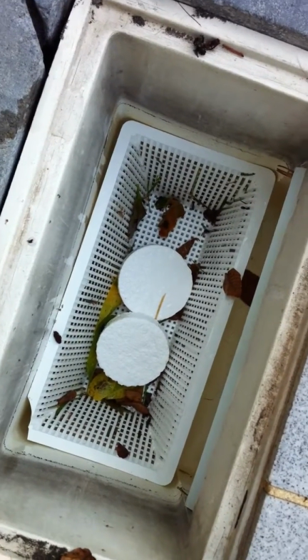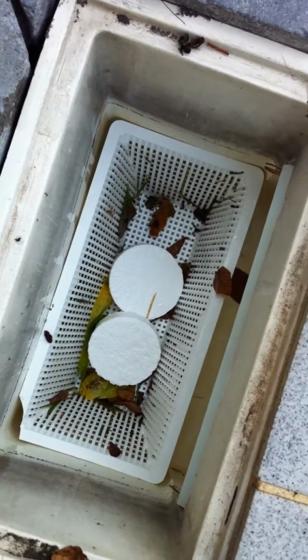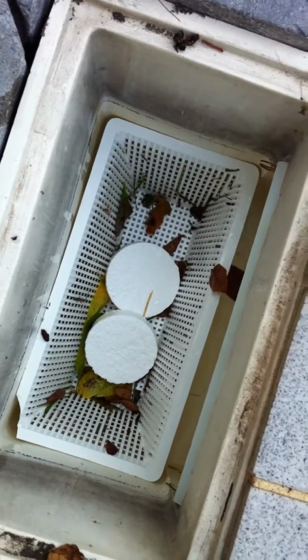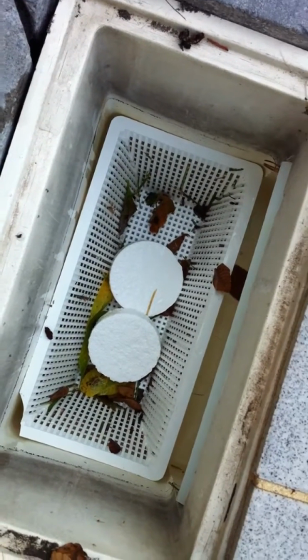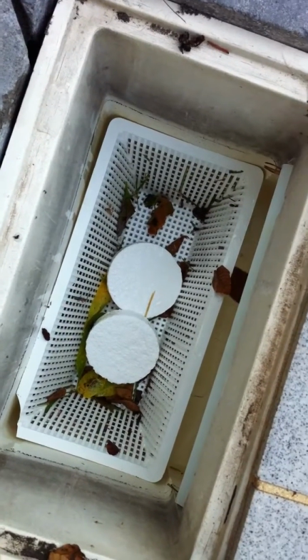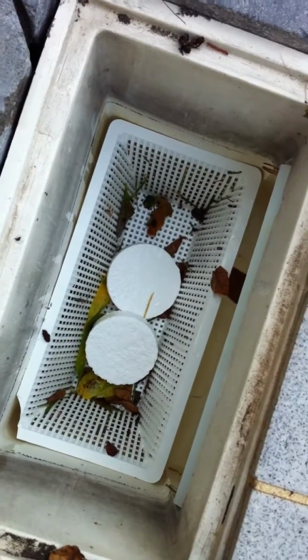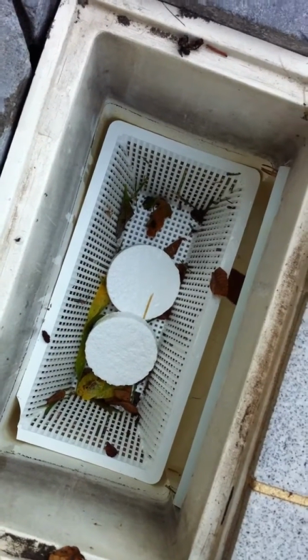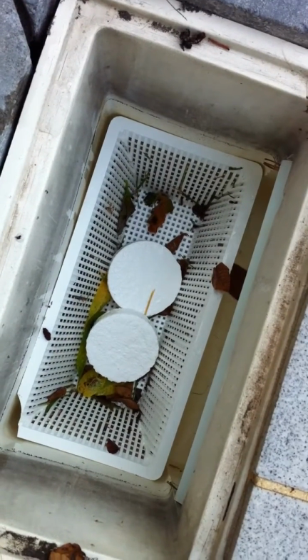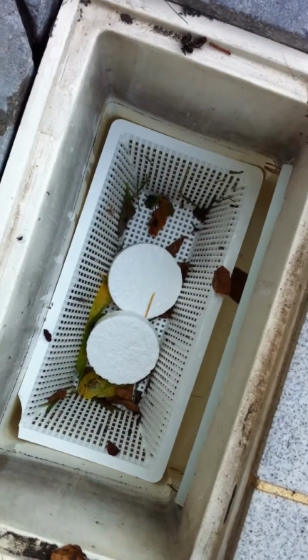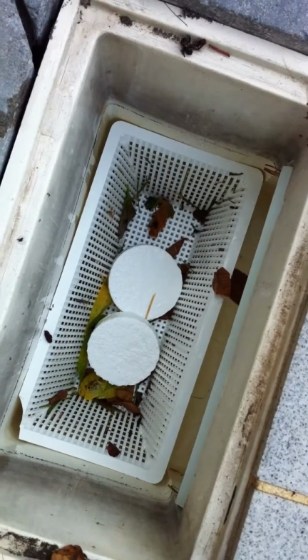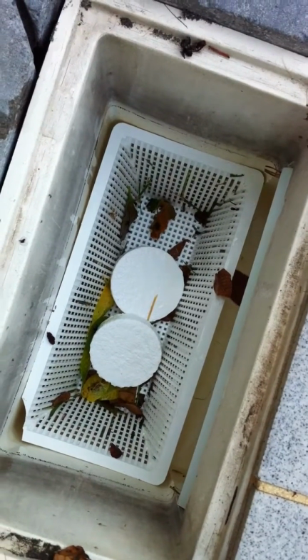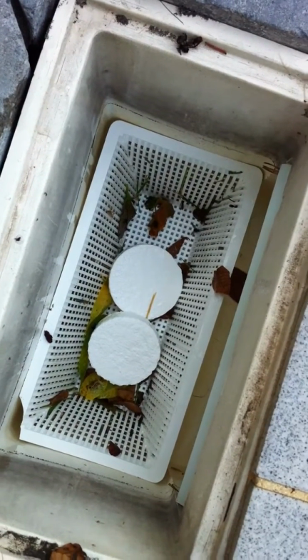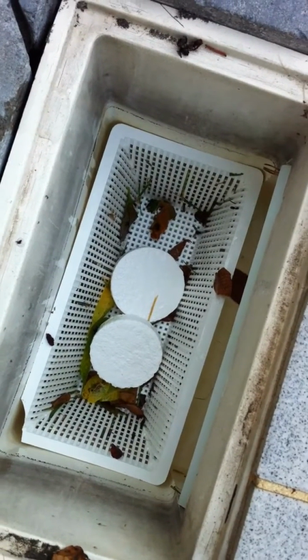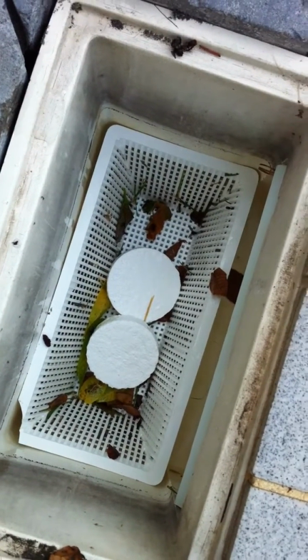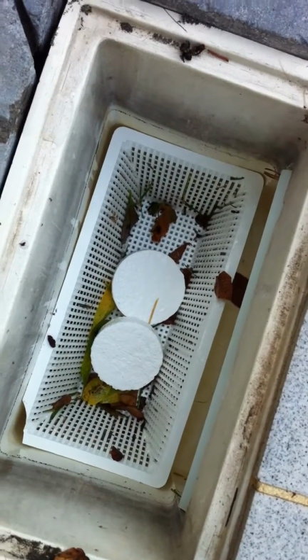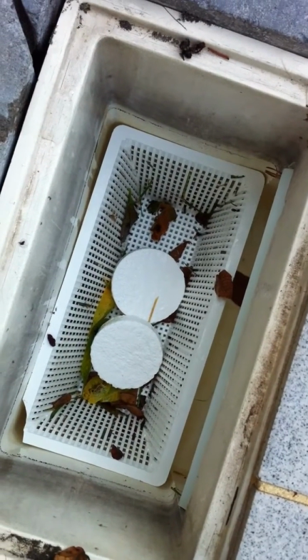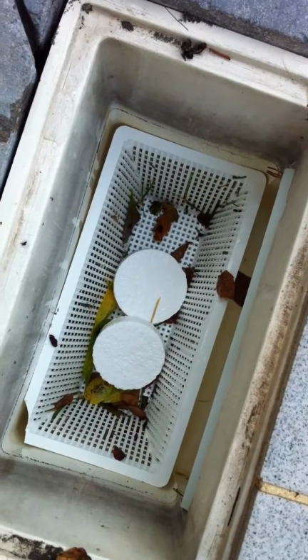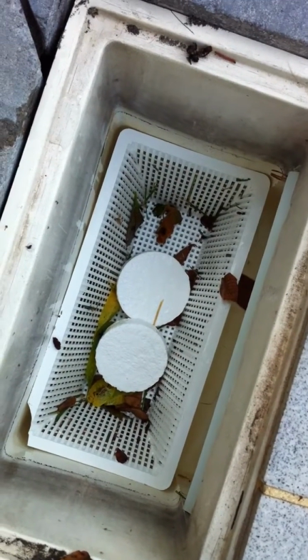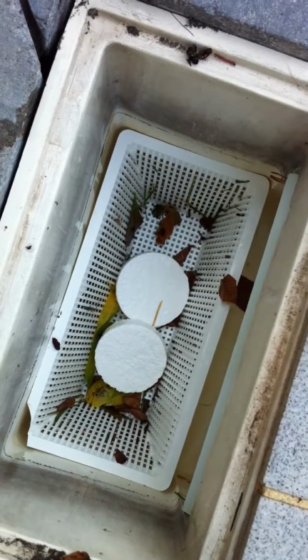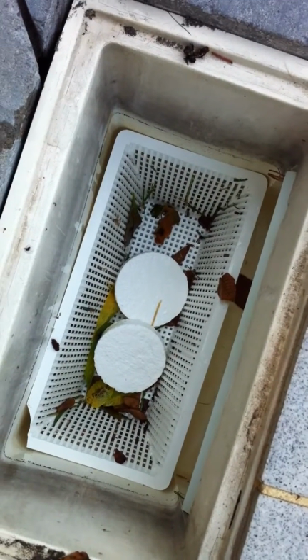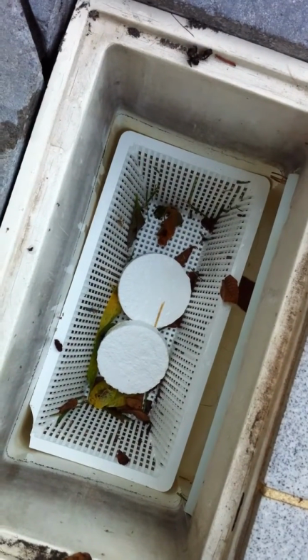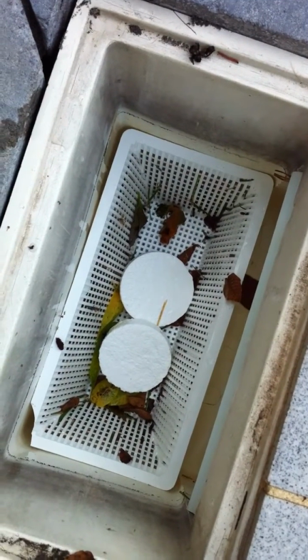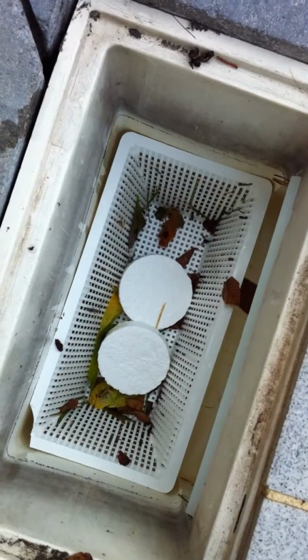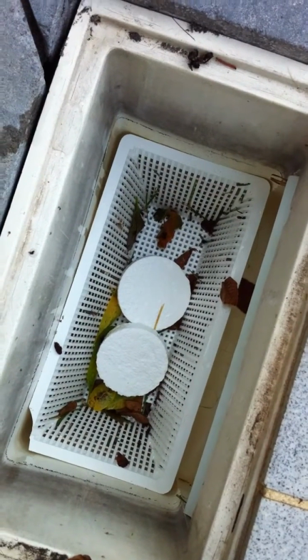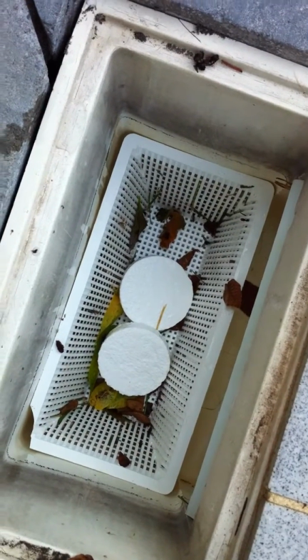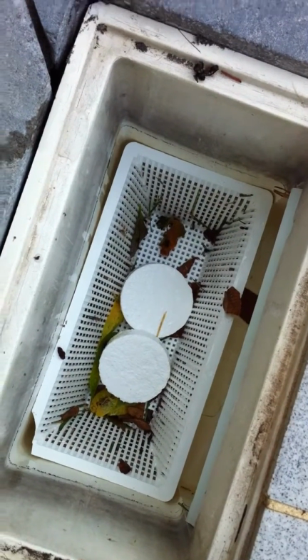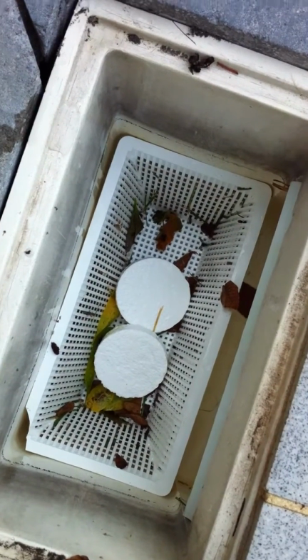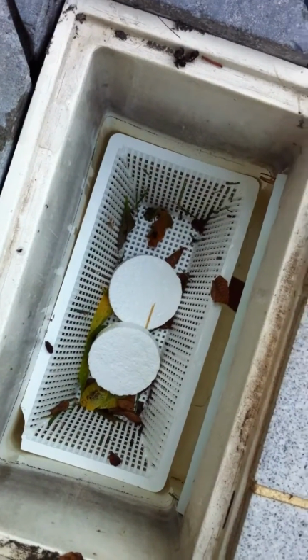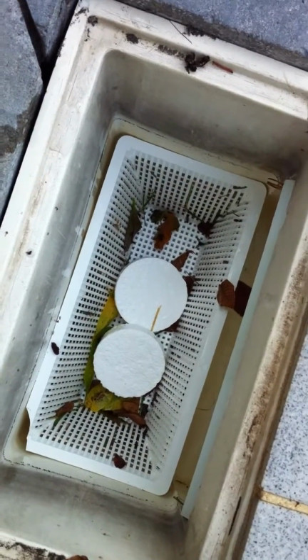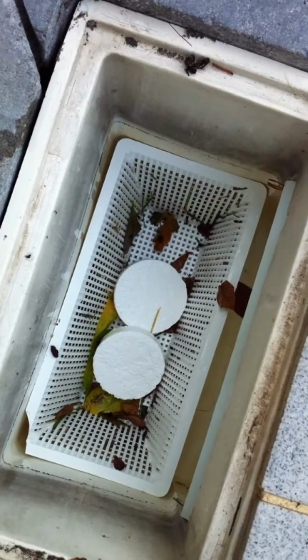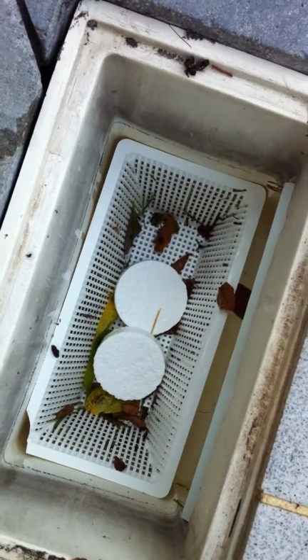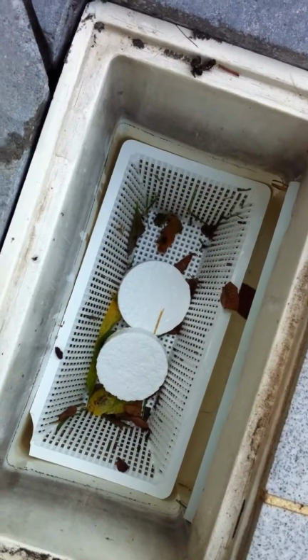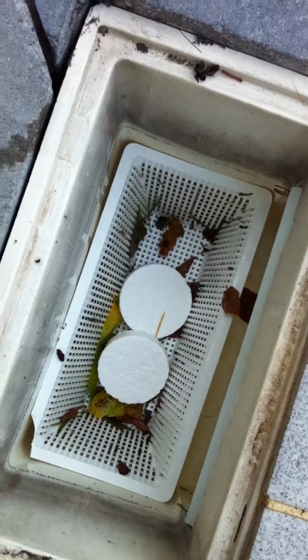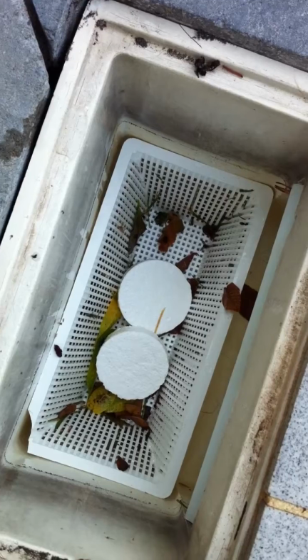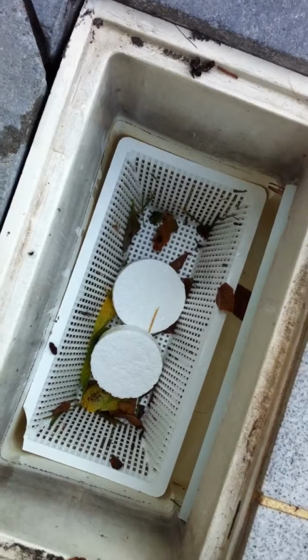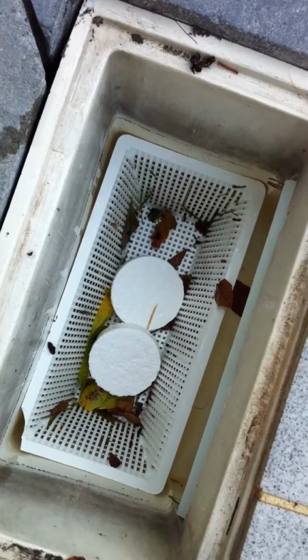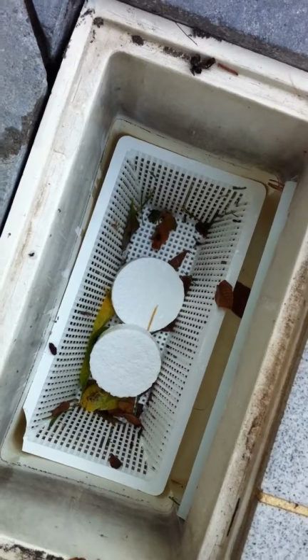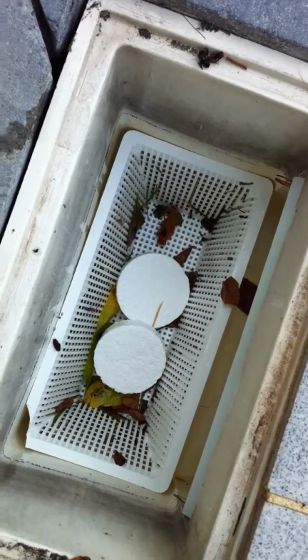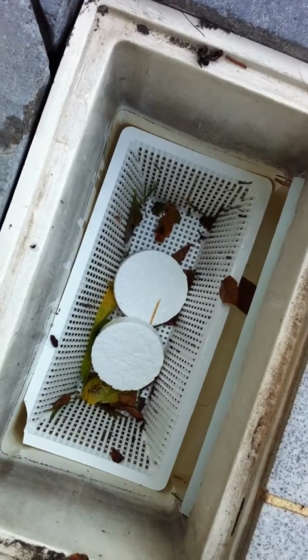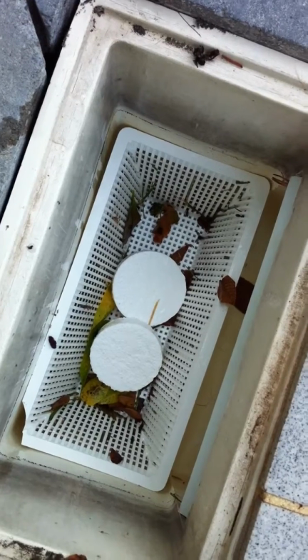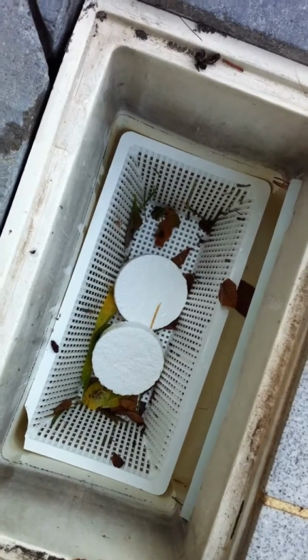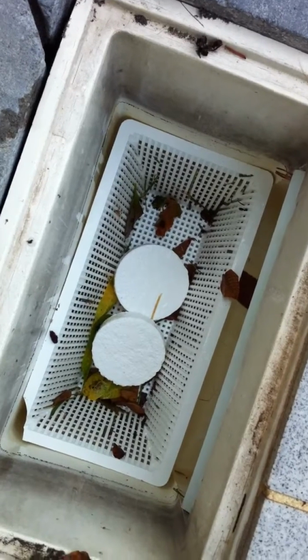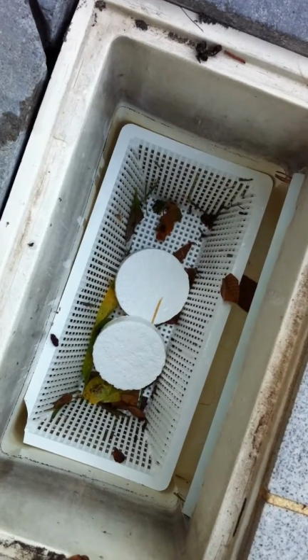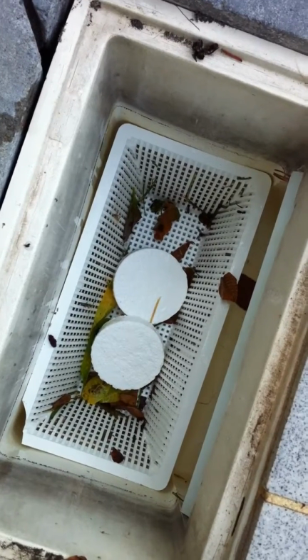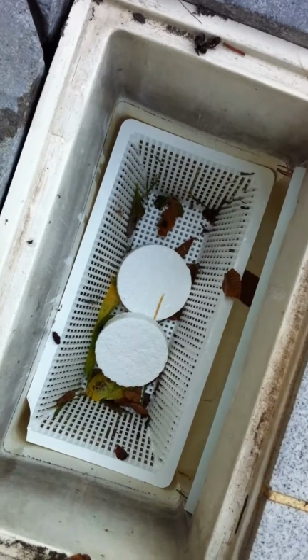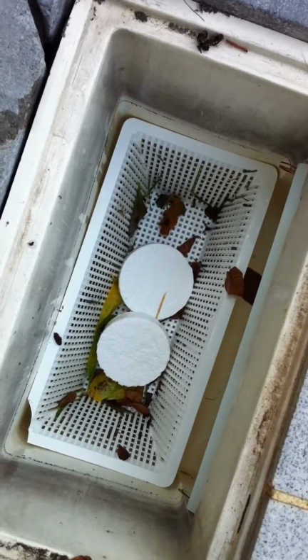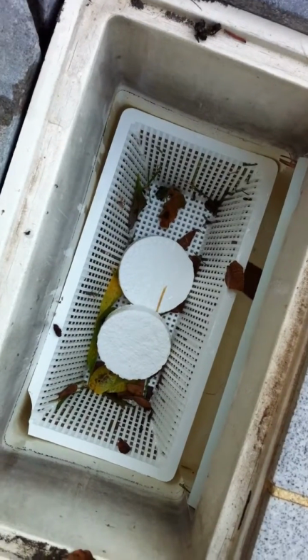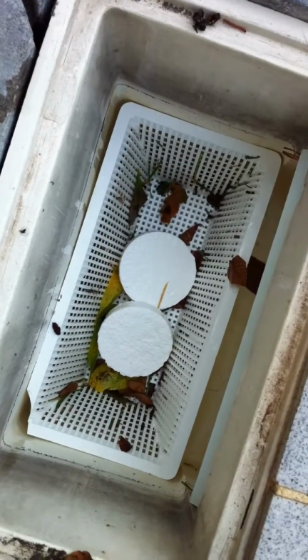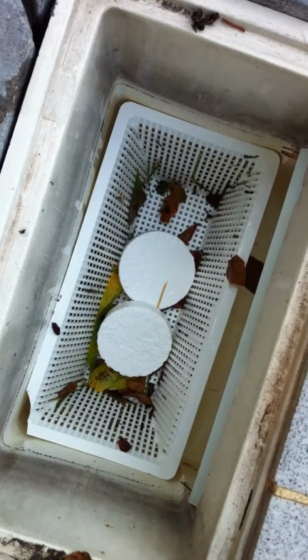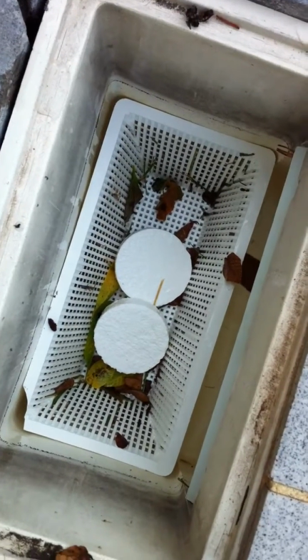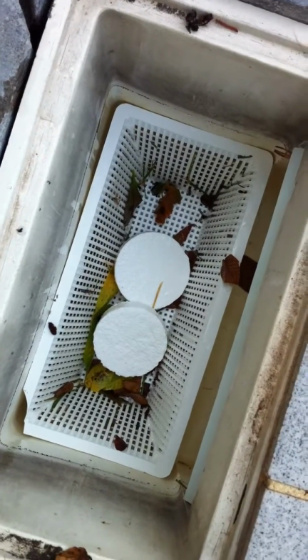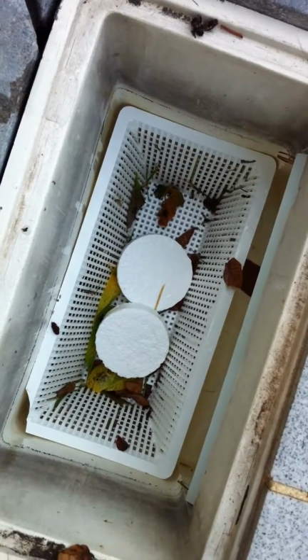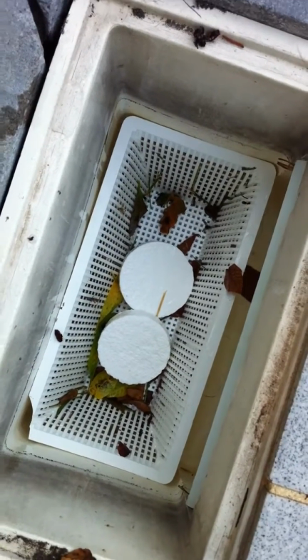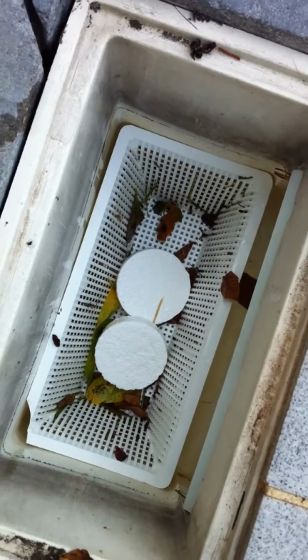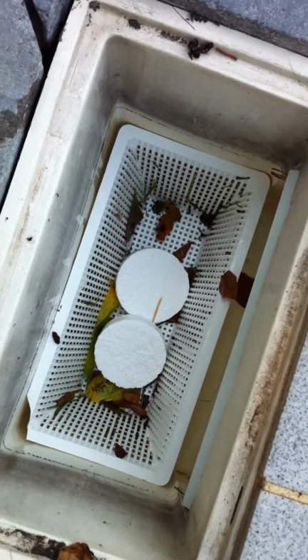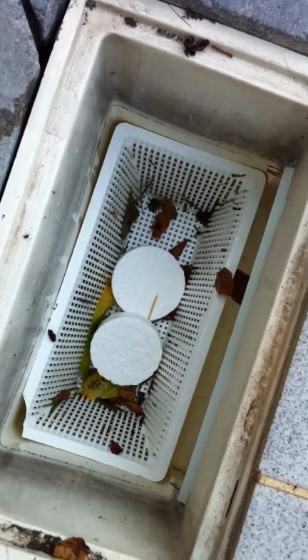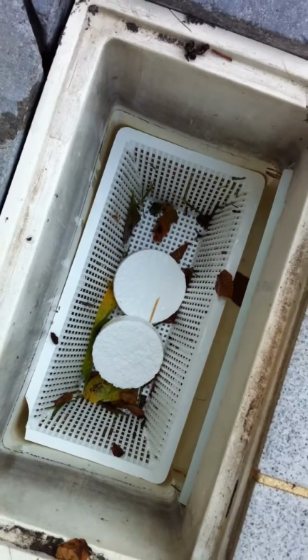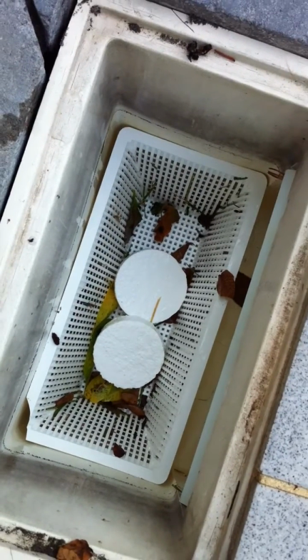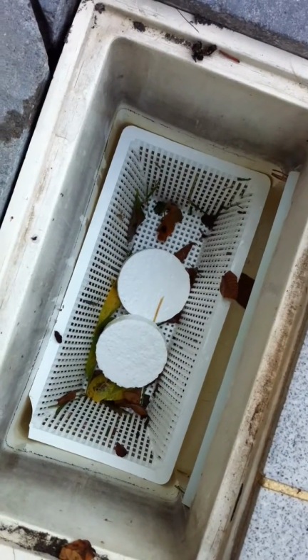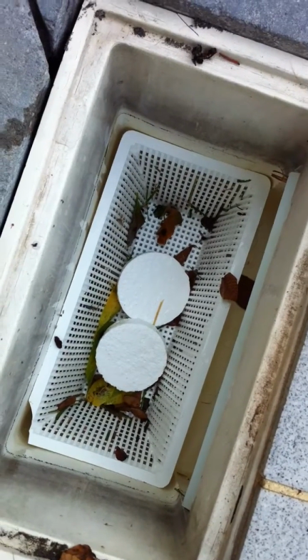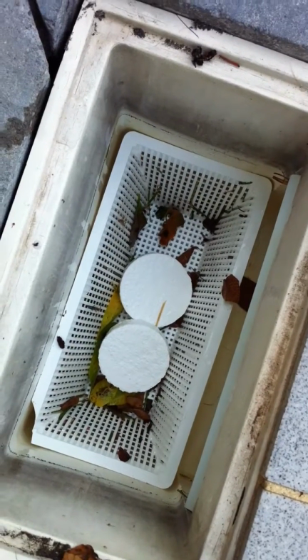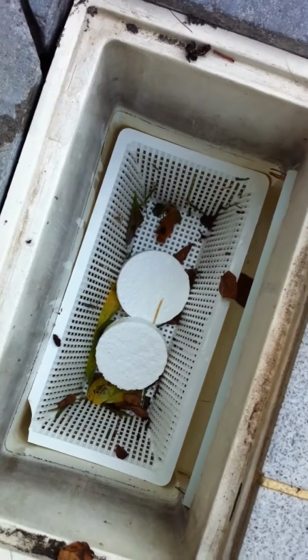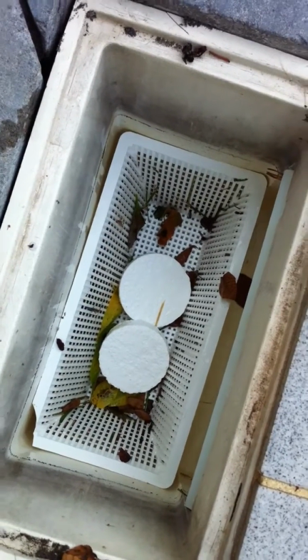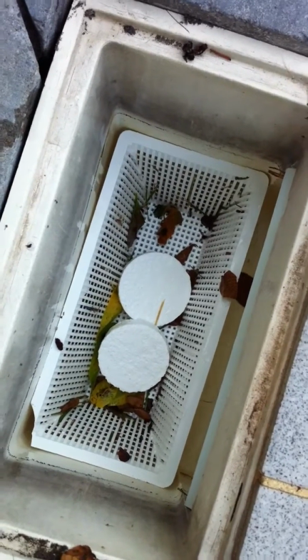That's why you shouldn't keep chlorine pucks in the pump strainer basket either. But it's just as bad to have them here in the skimmer.